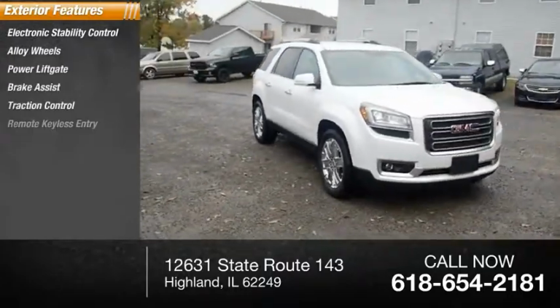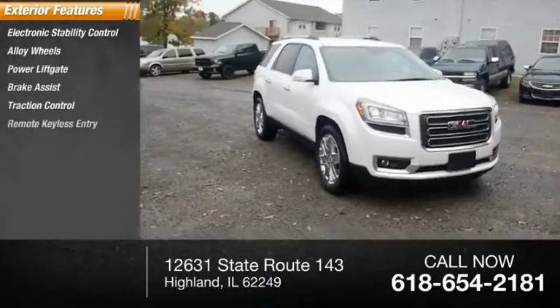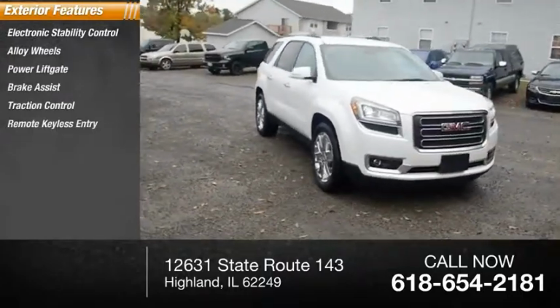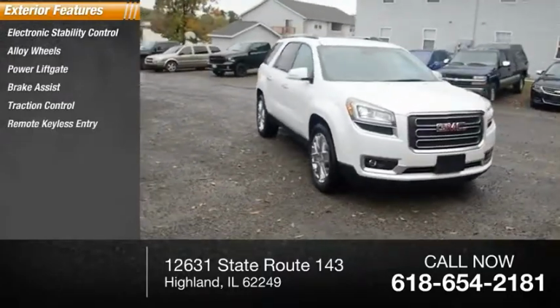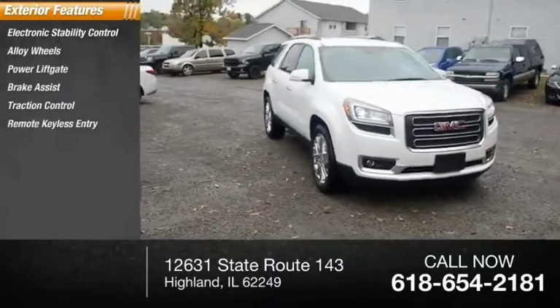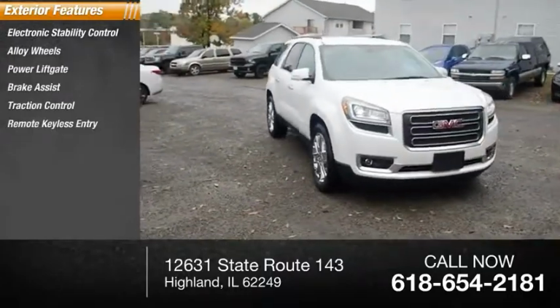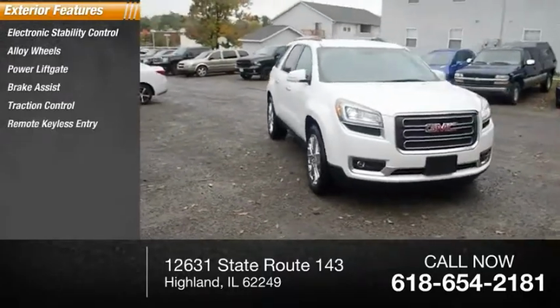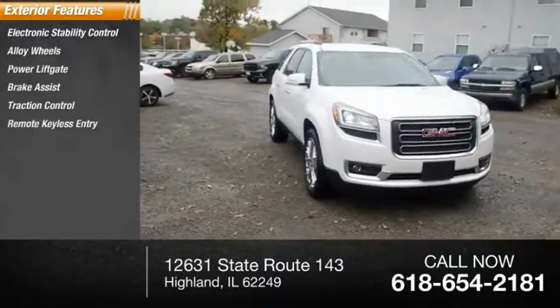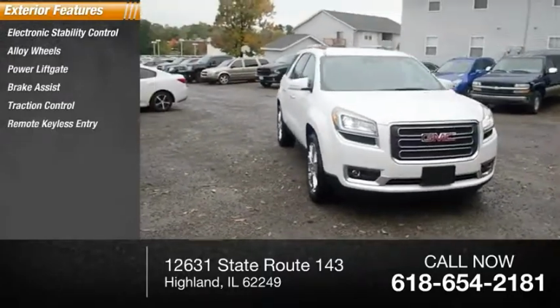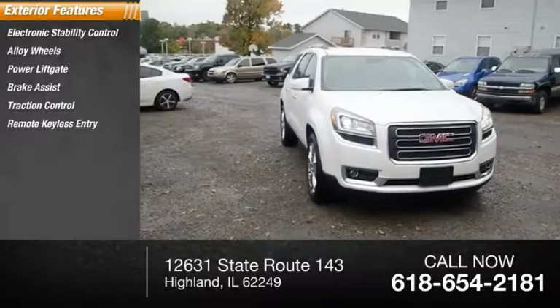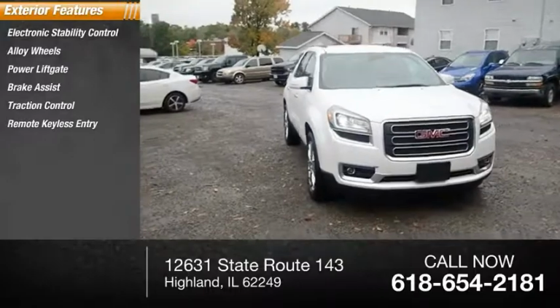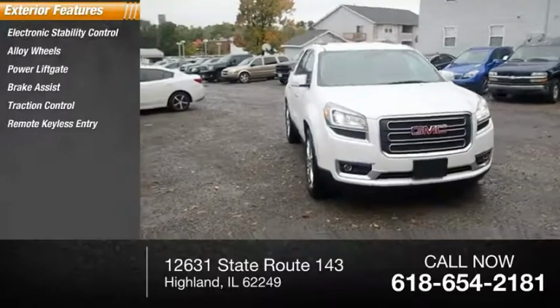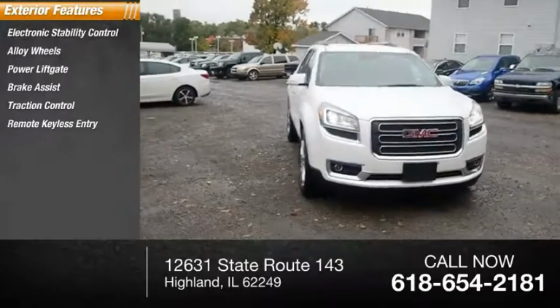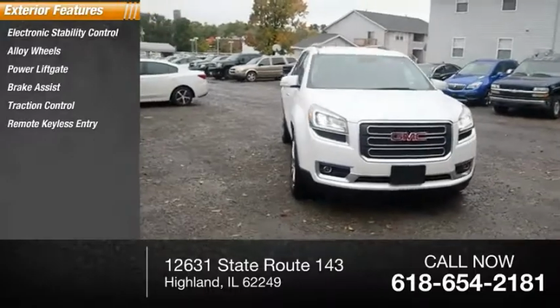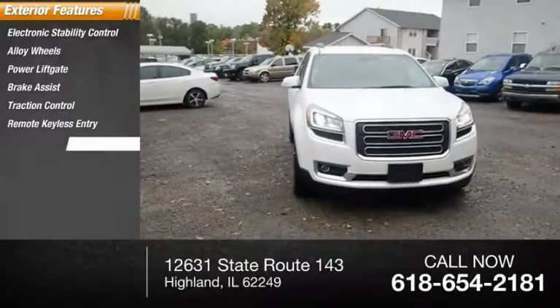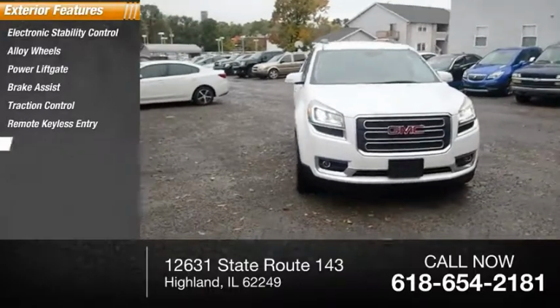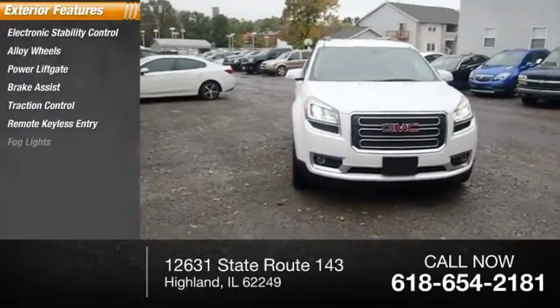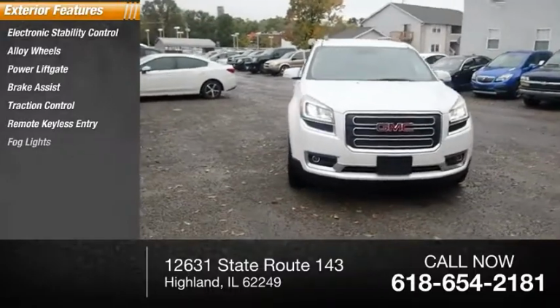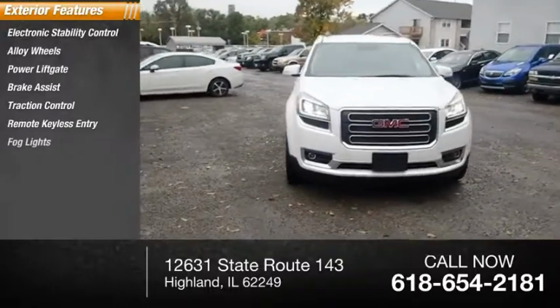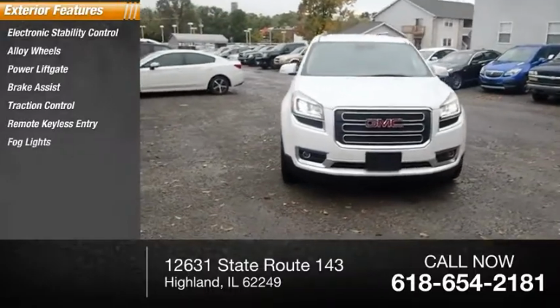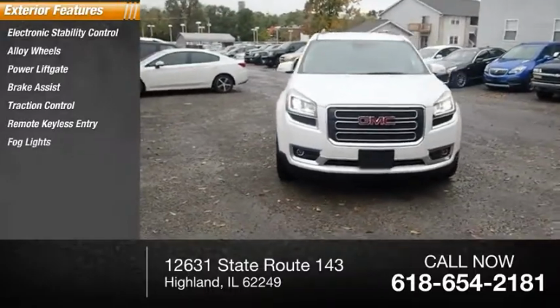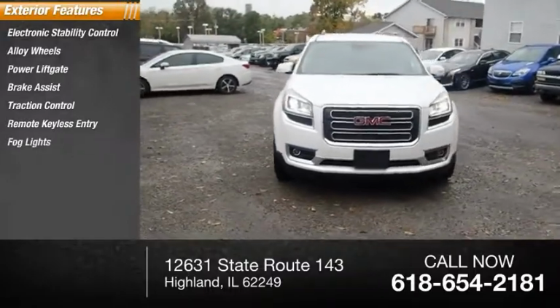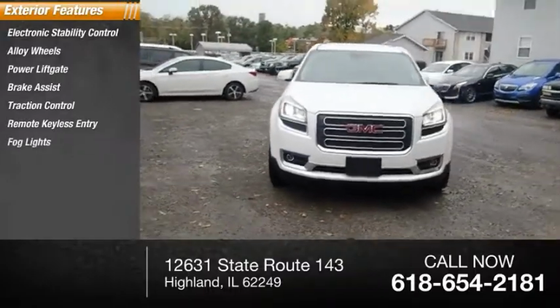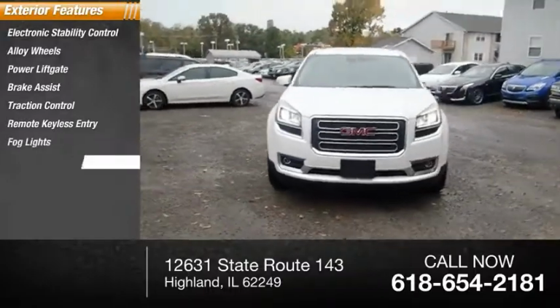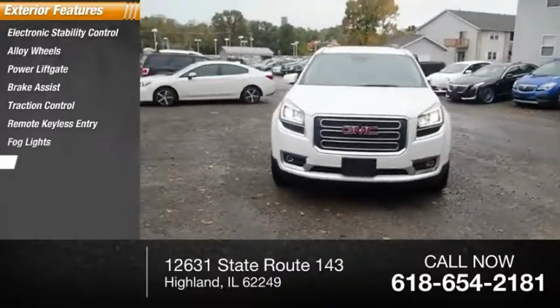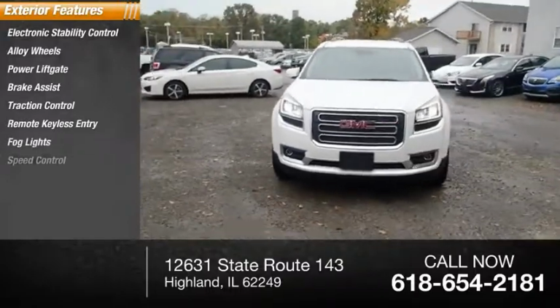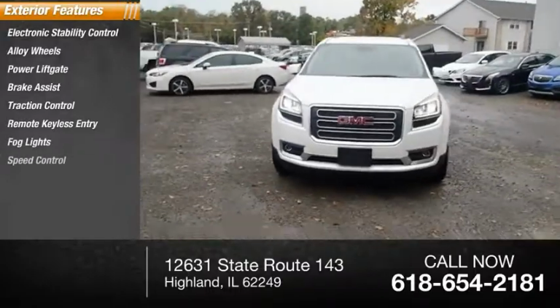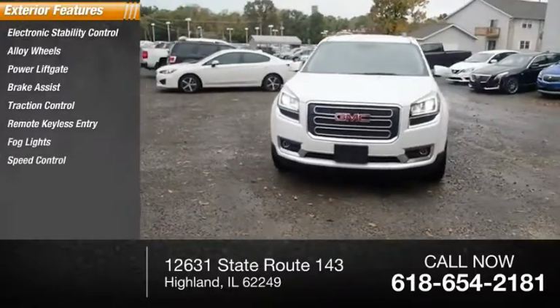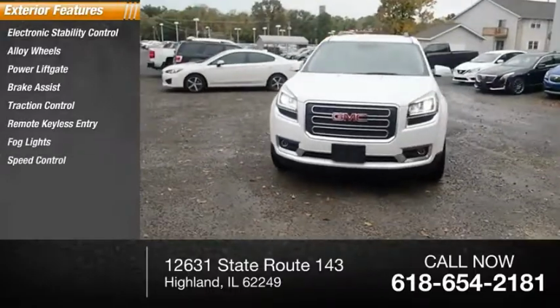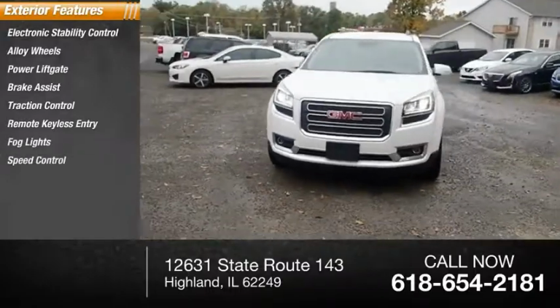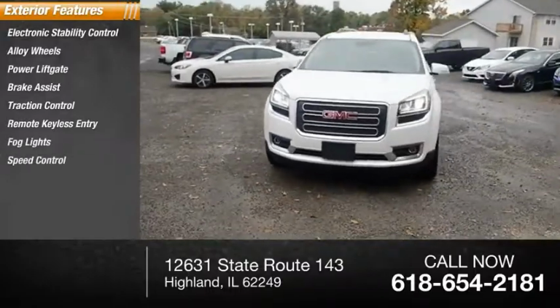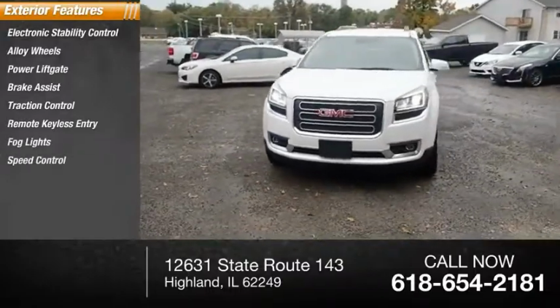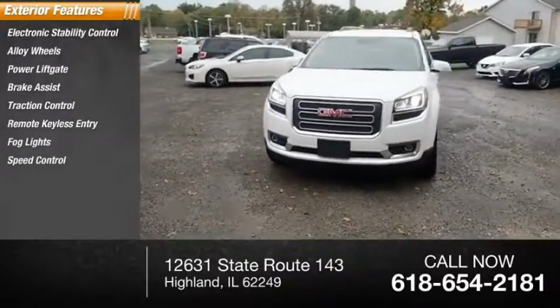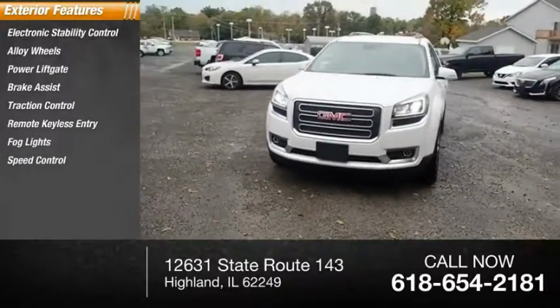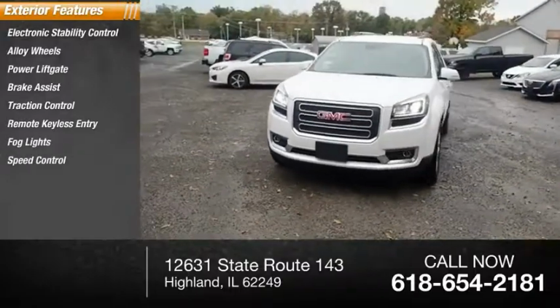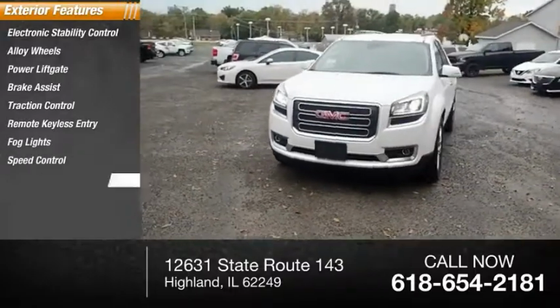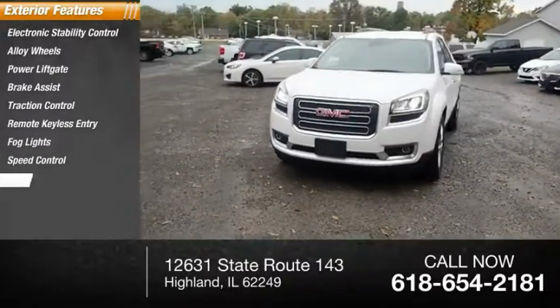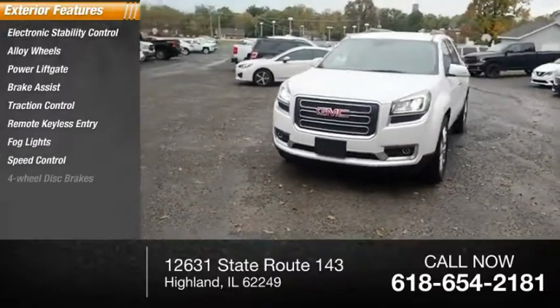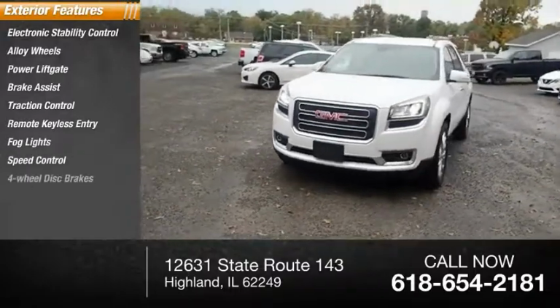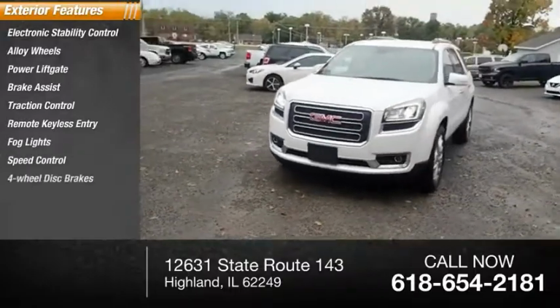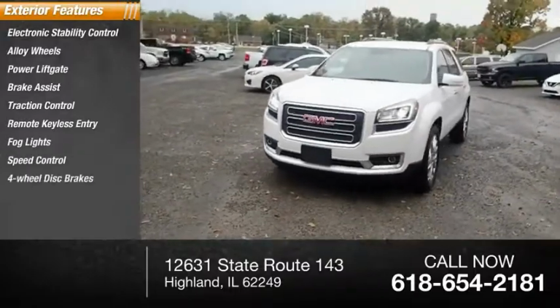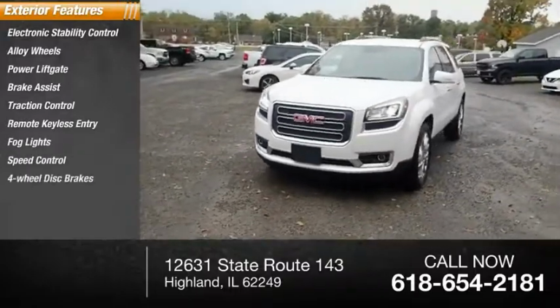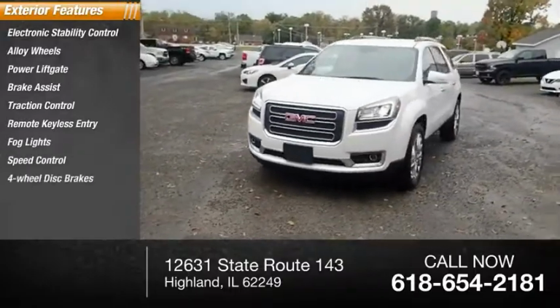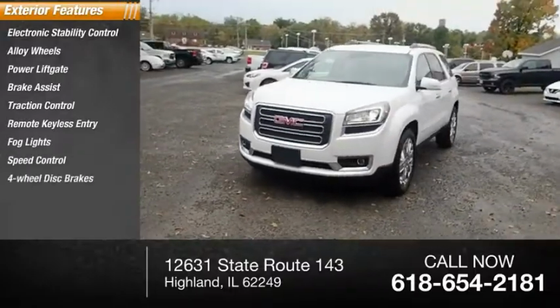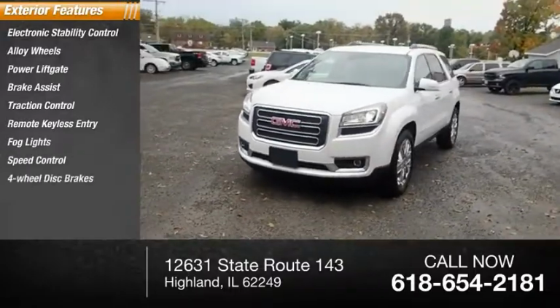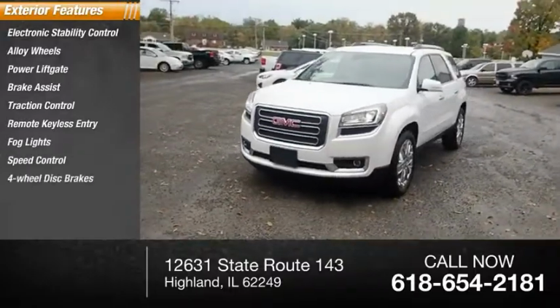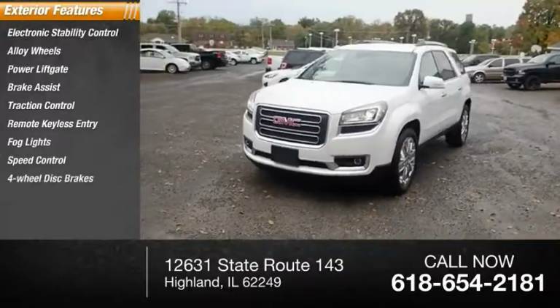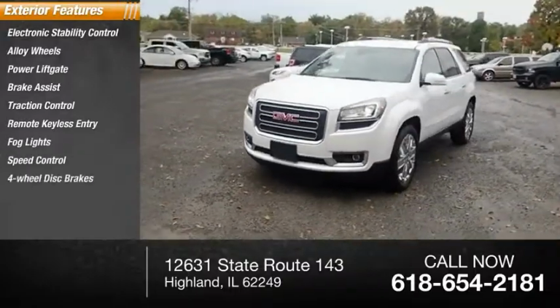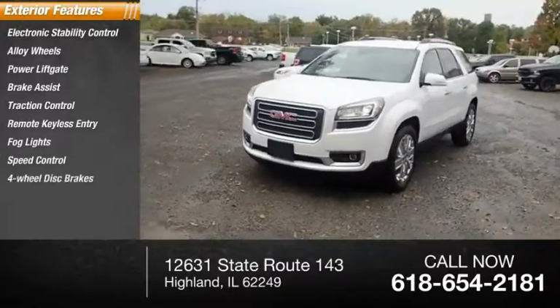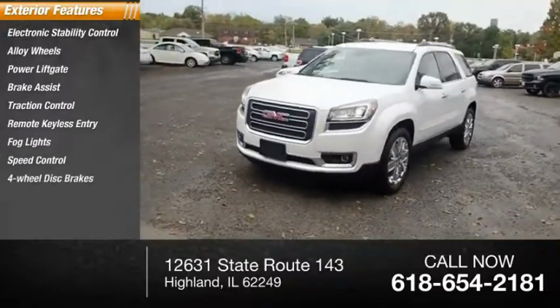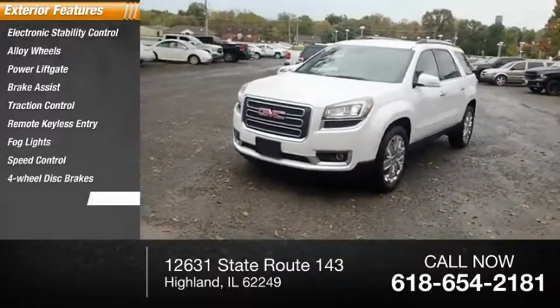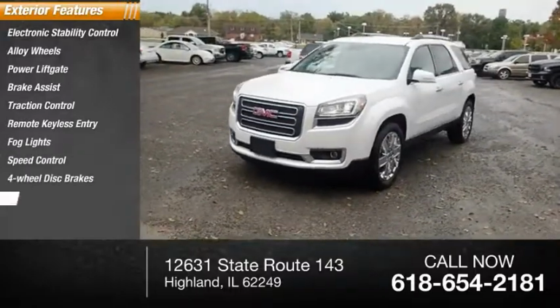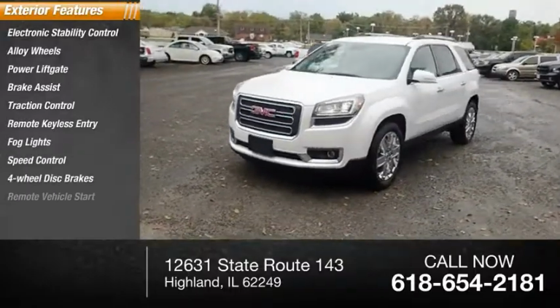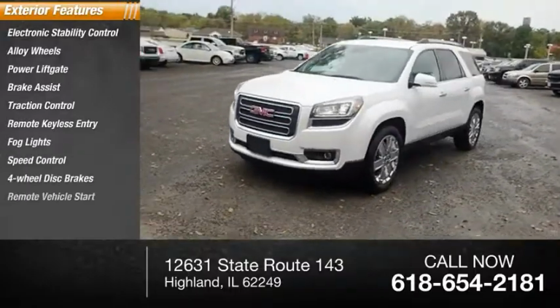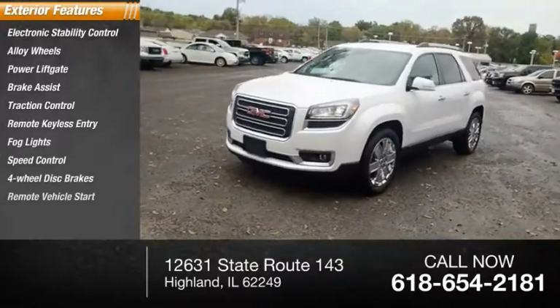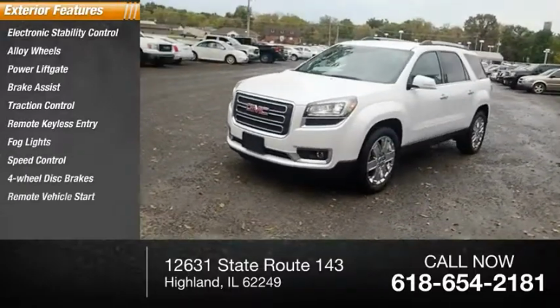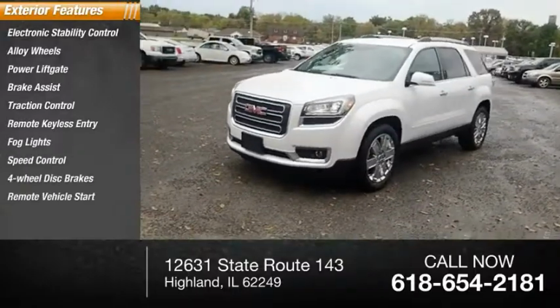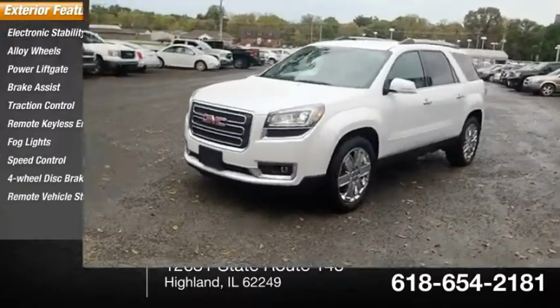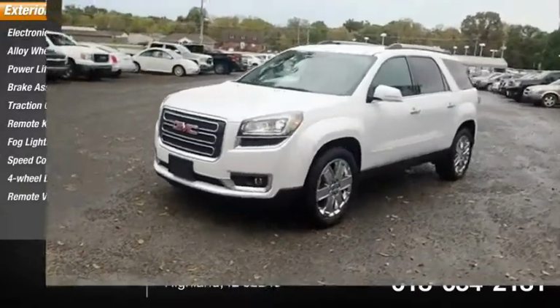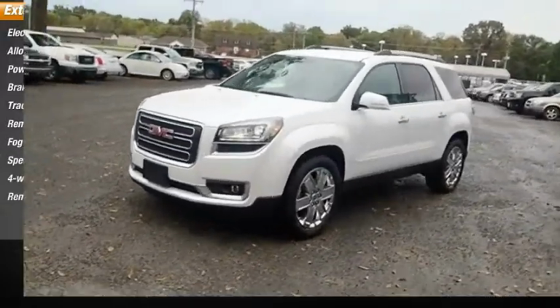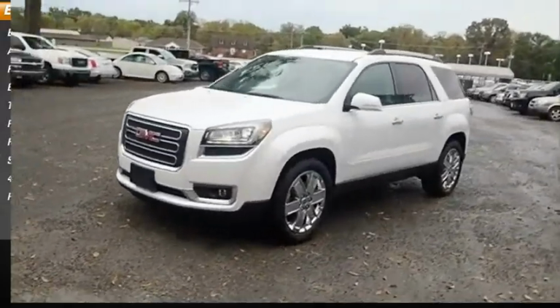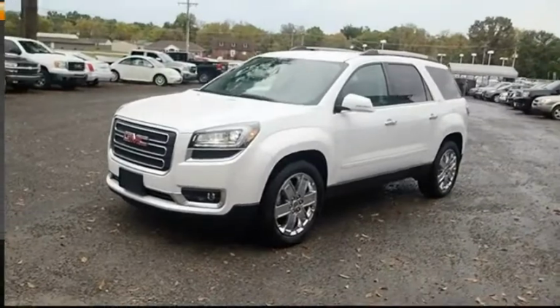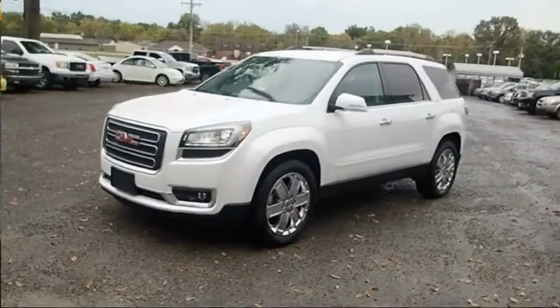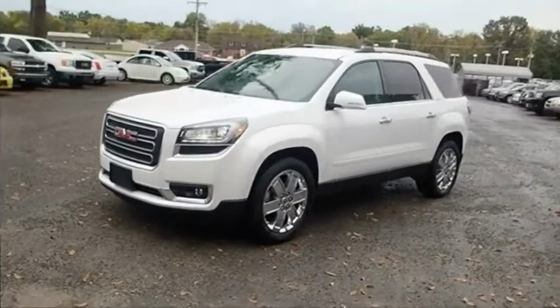Remote keyless entry, fog lights, speed control, four-wheel disc brakes, remote vehicle start.